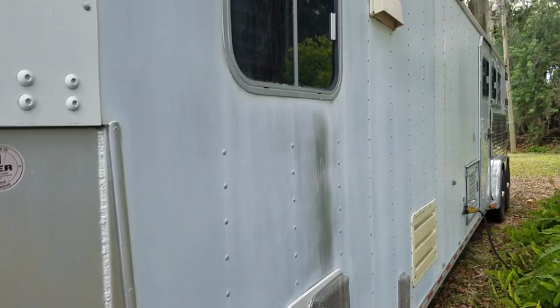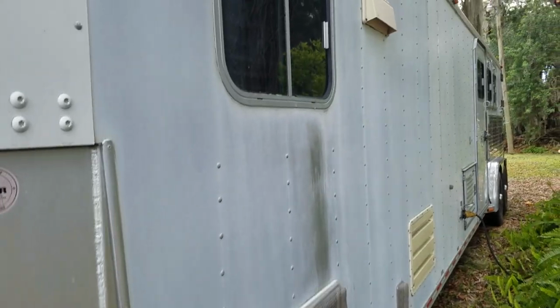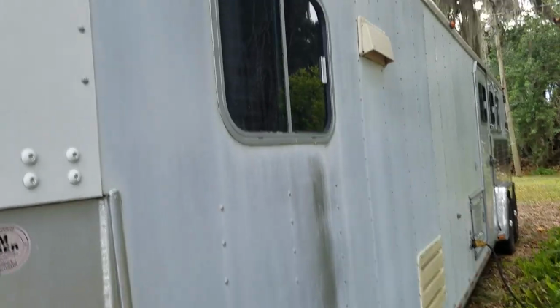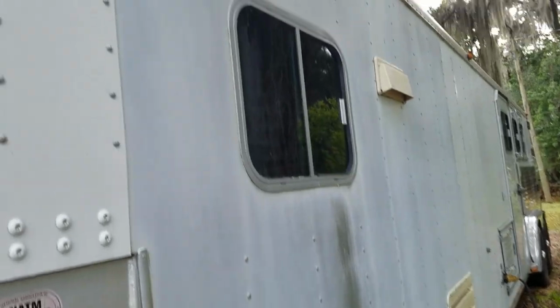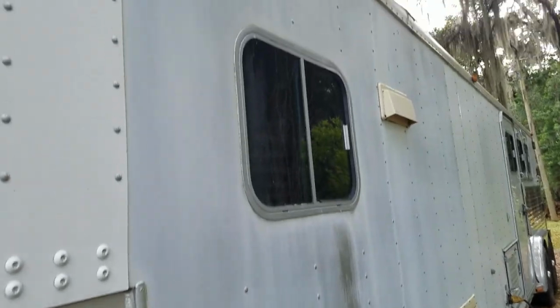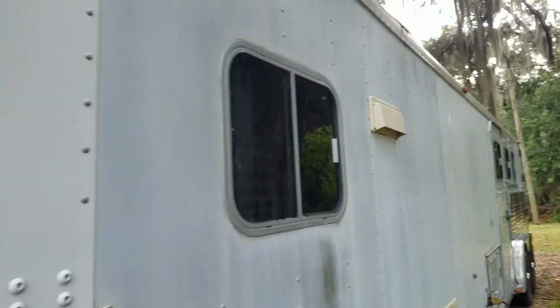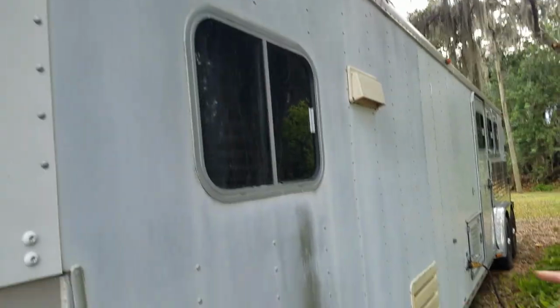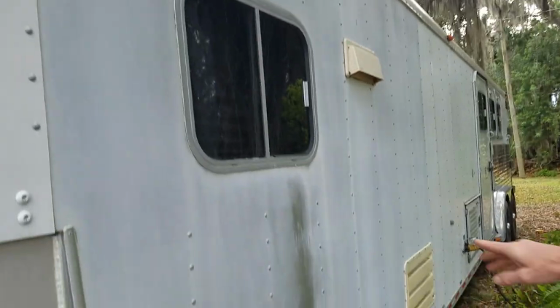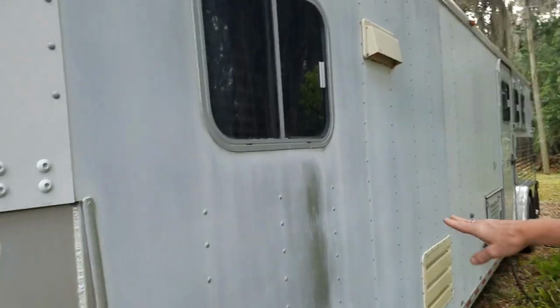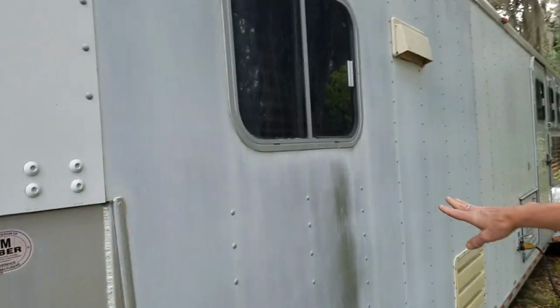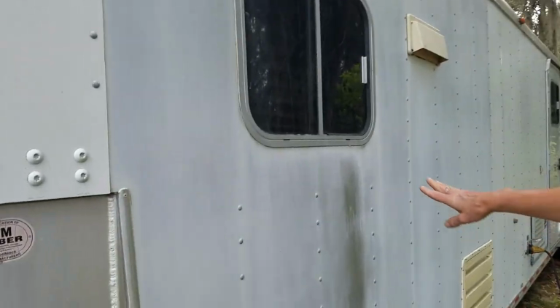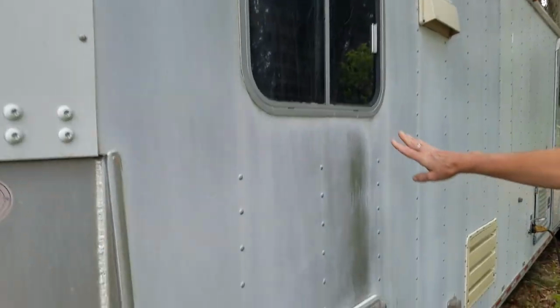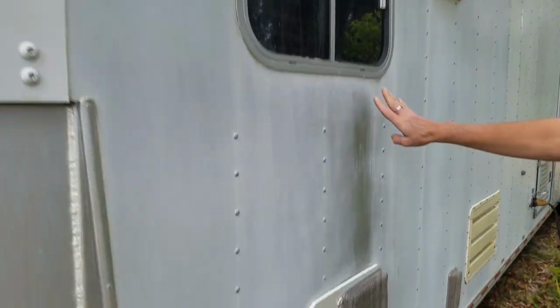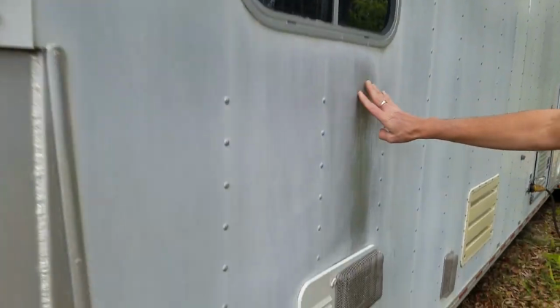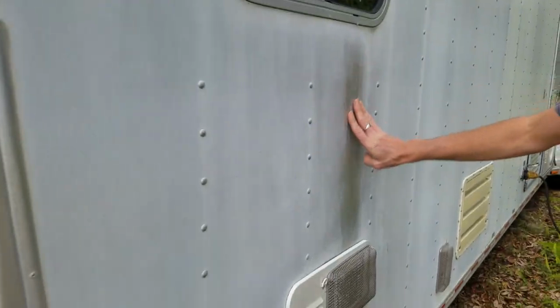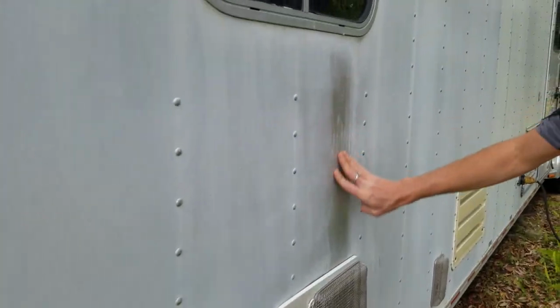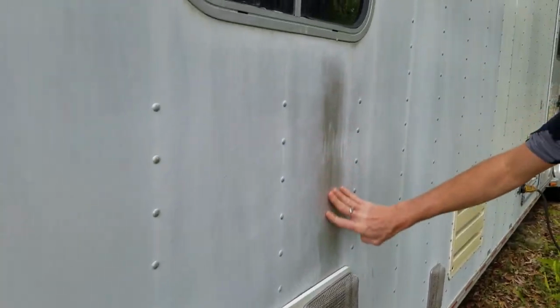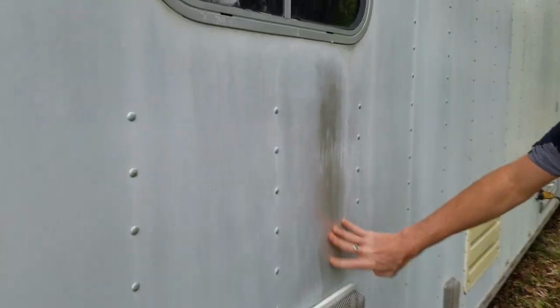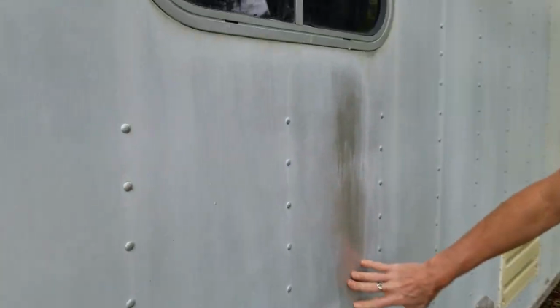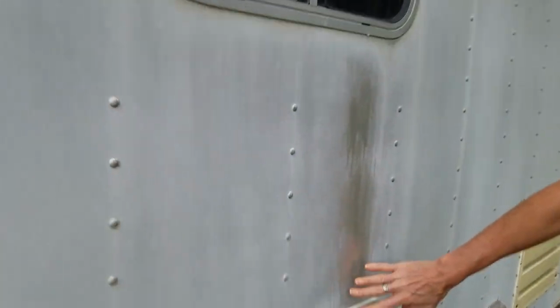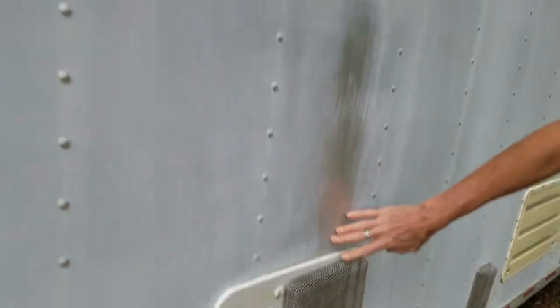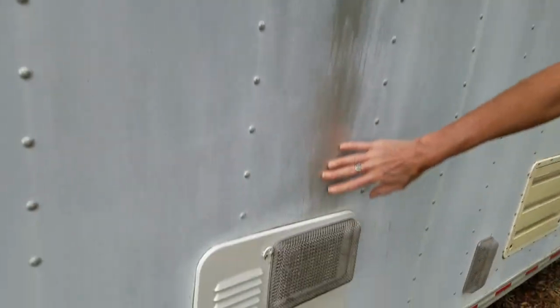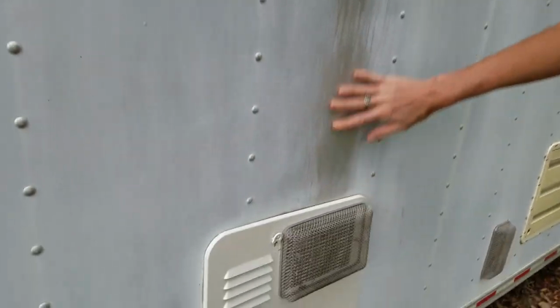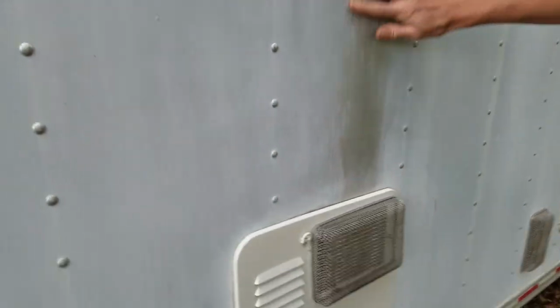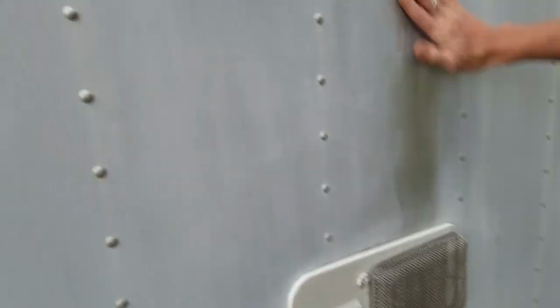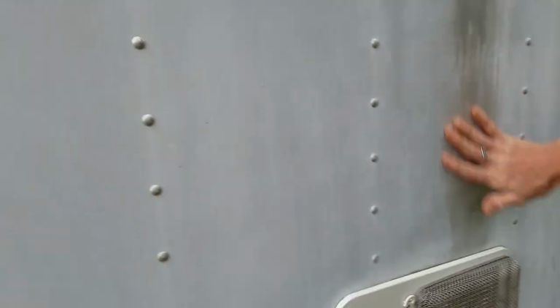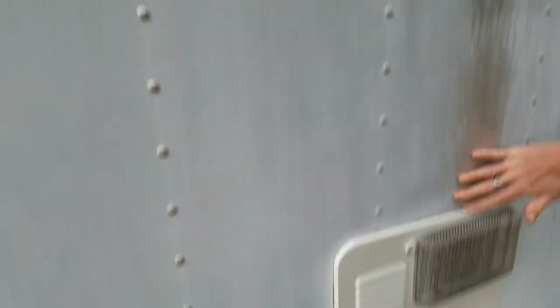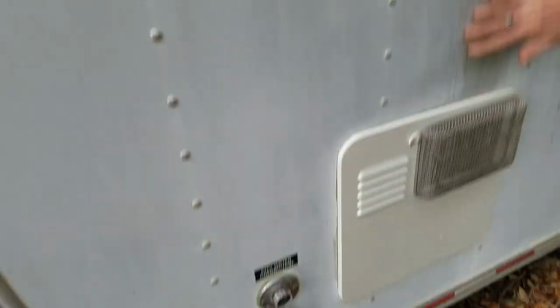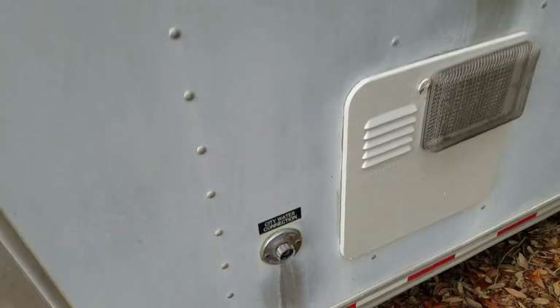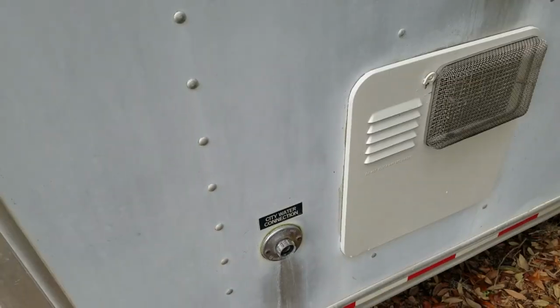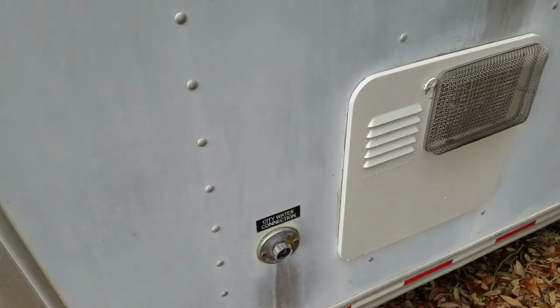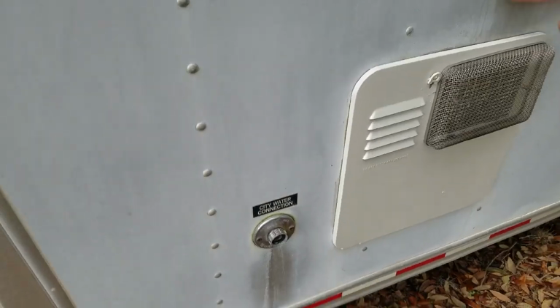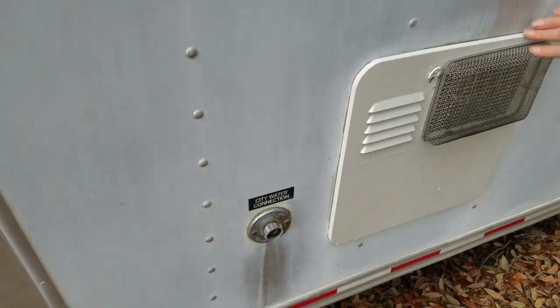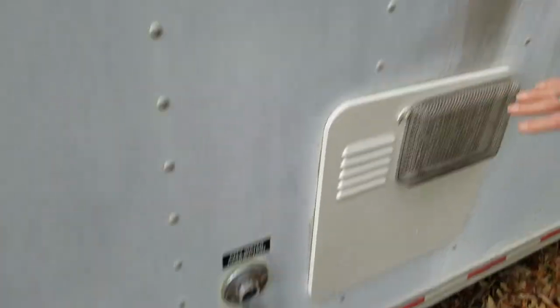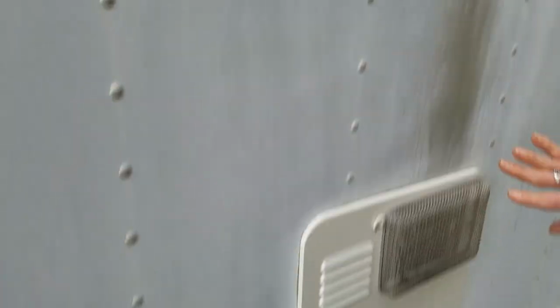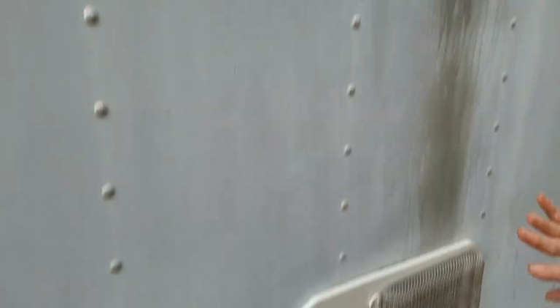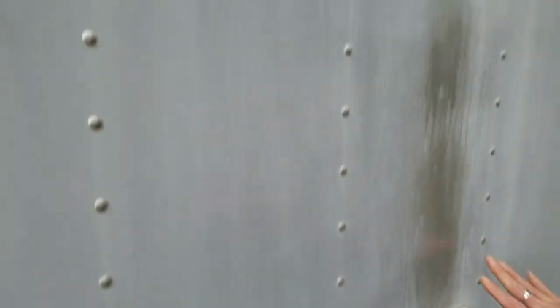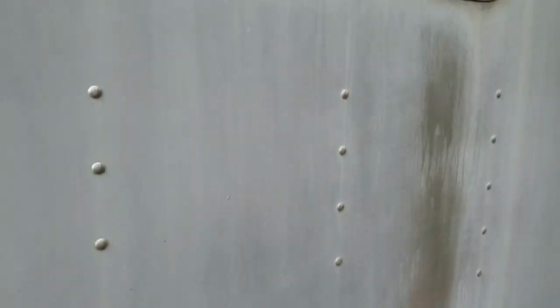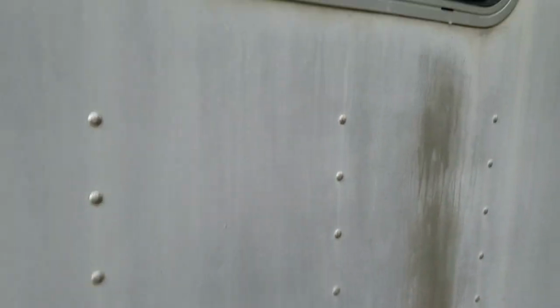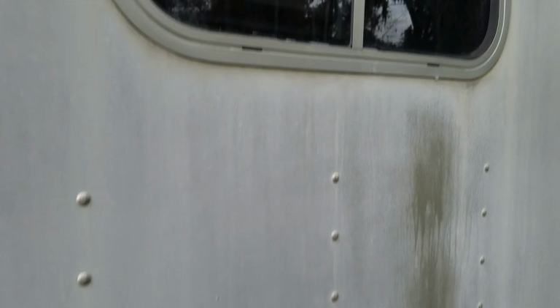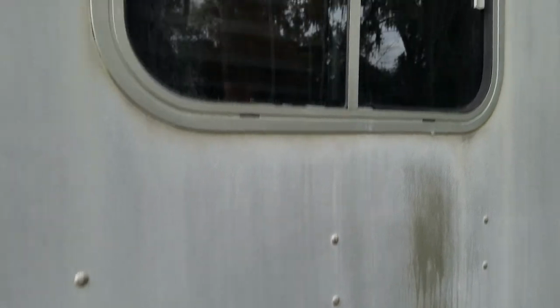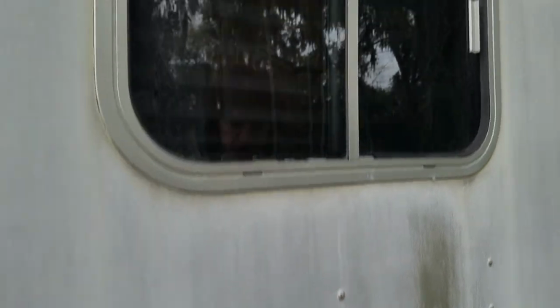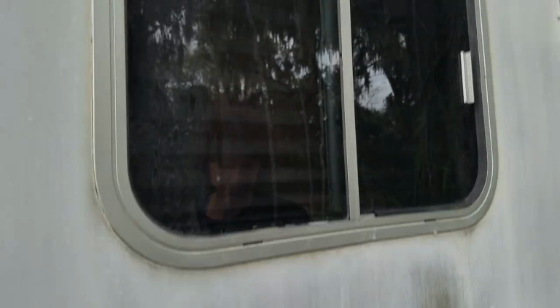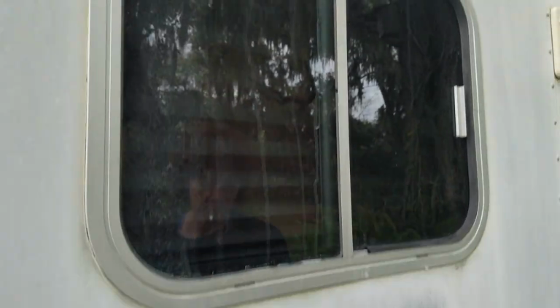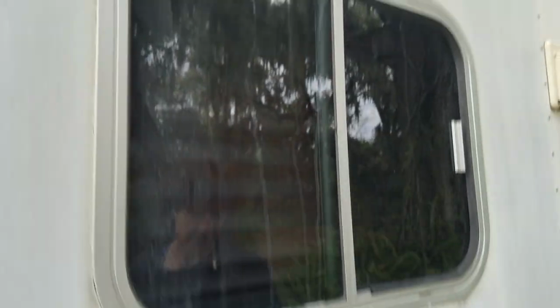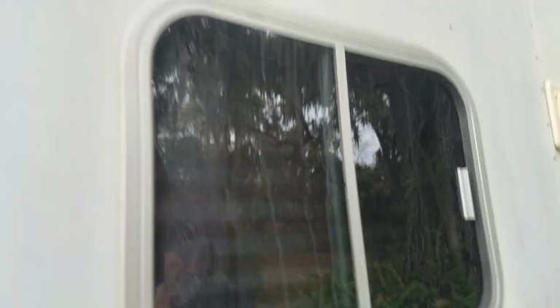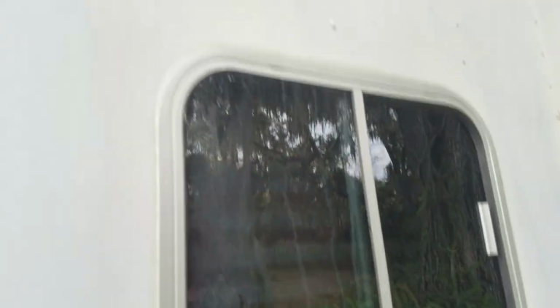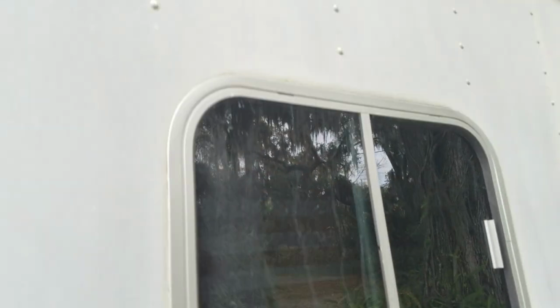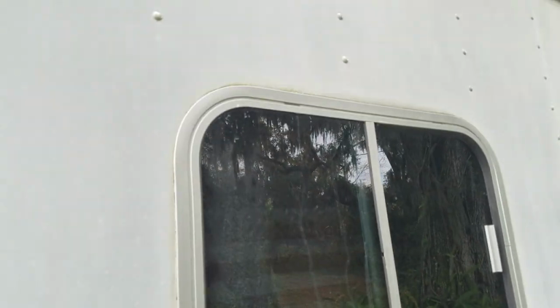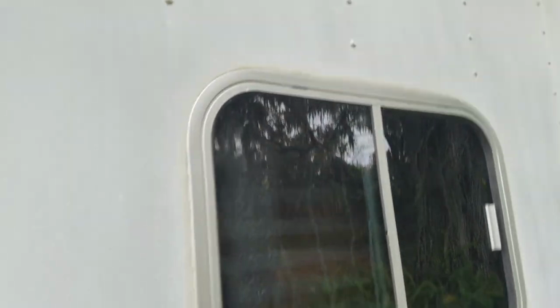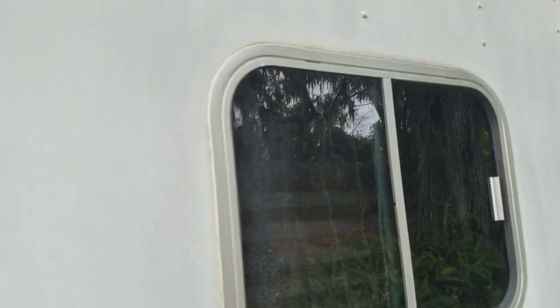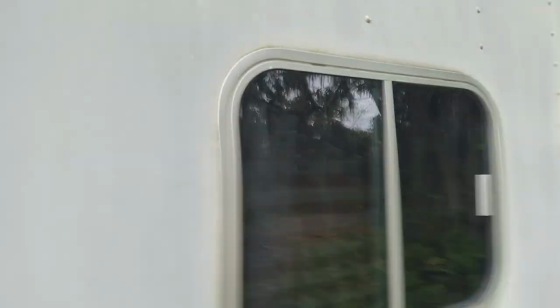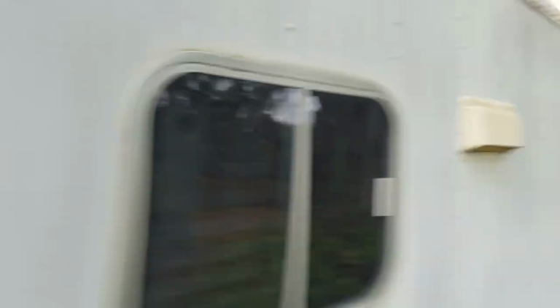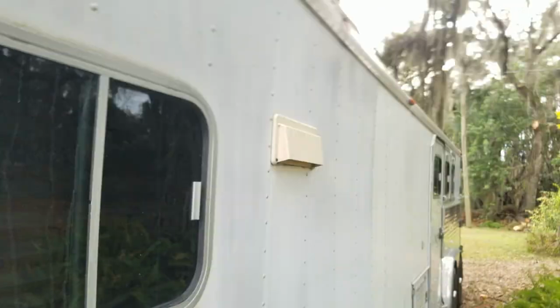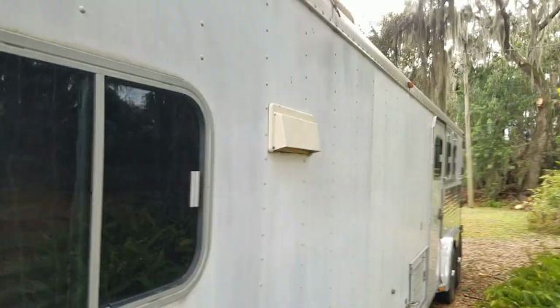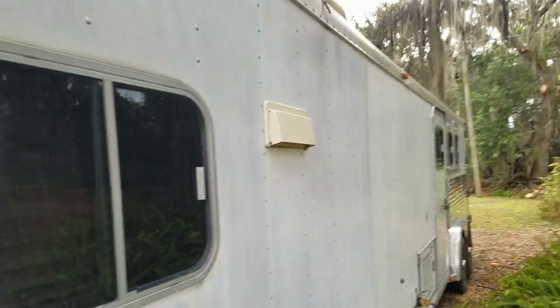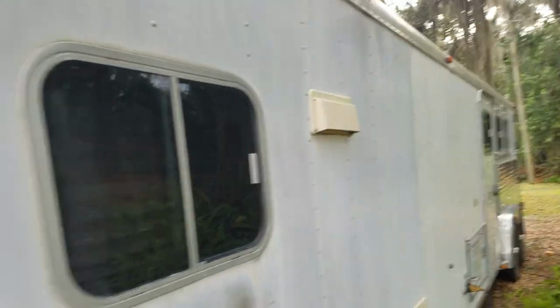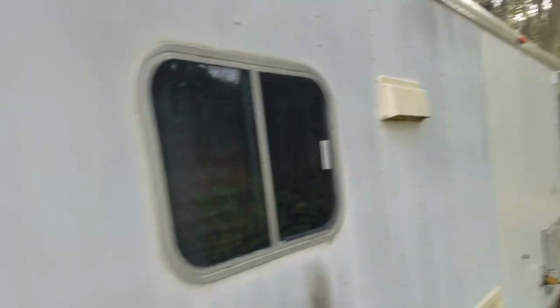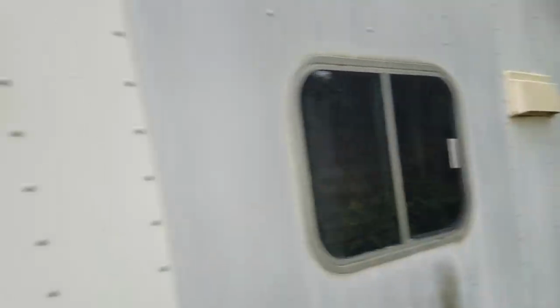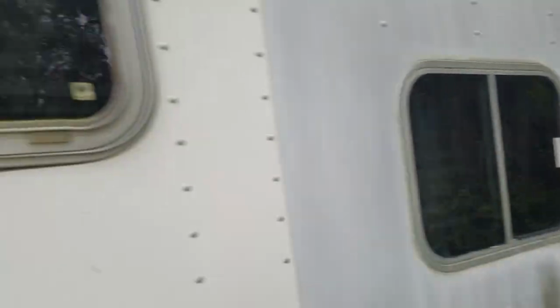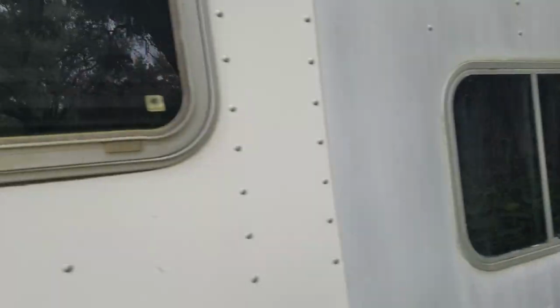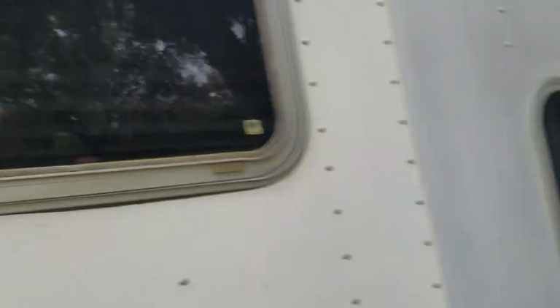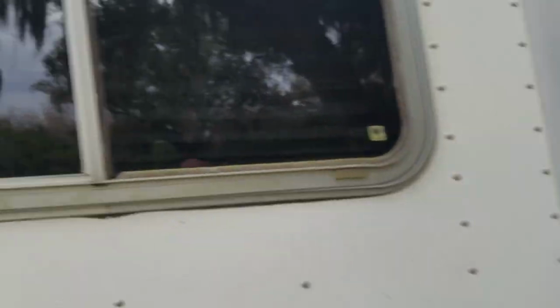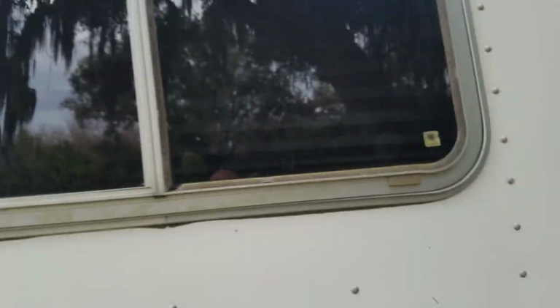This is a soot stain from the old water heater that was putting a soot stain on here. The water heater was just replaced a year ago, so it doesn't do that anymore — the stain is still there, though.